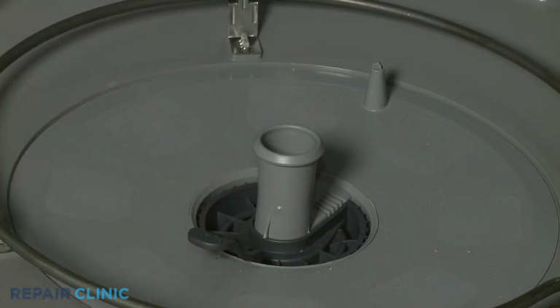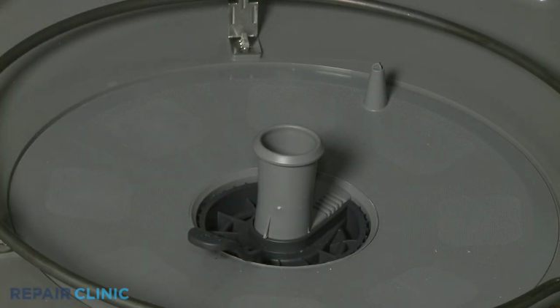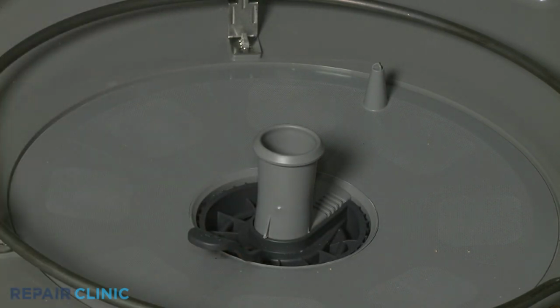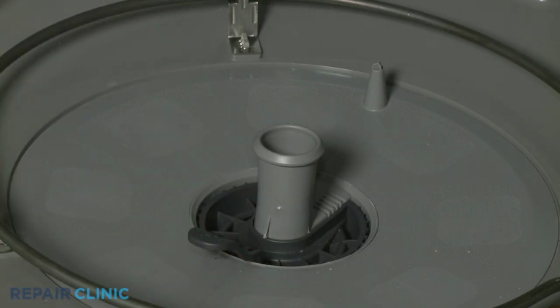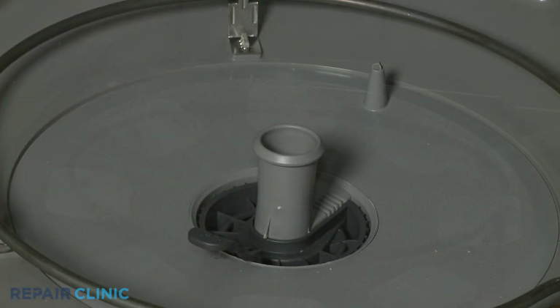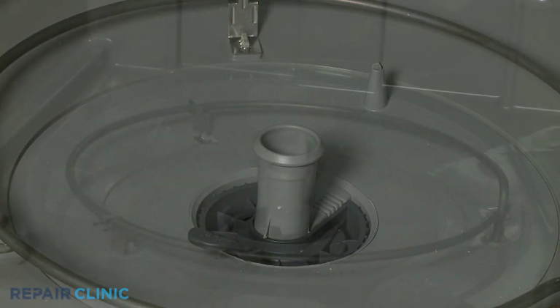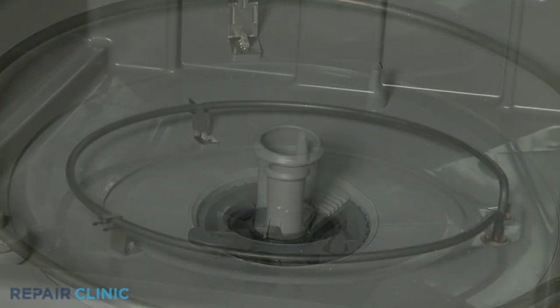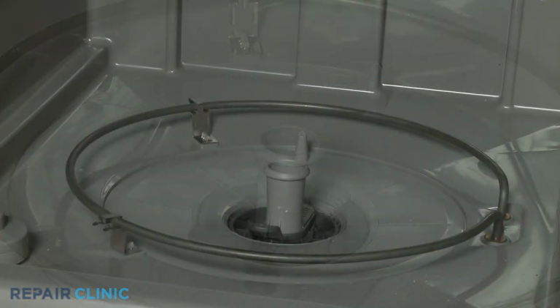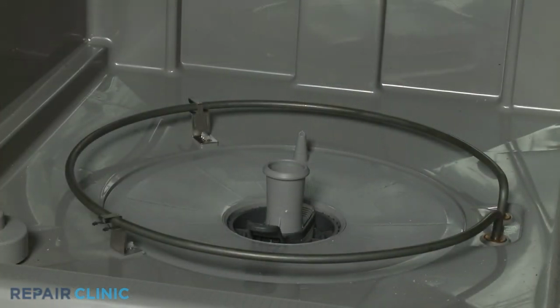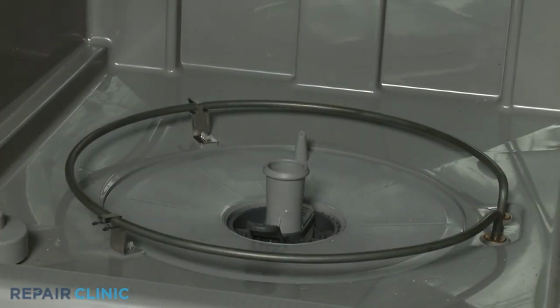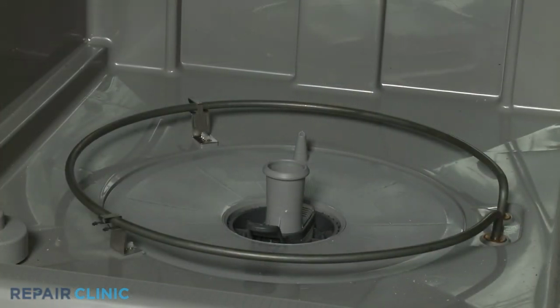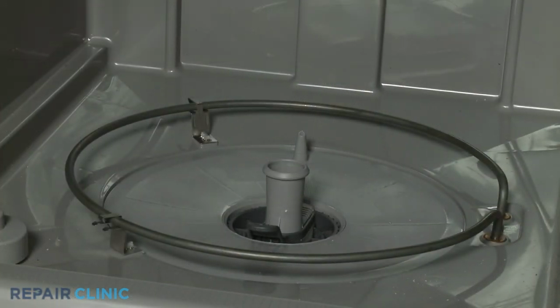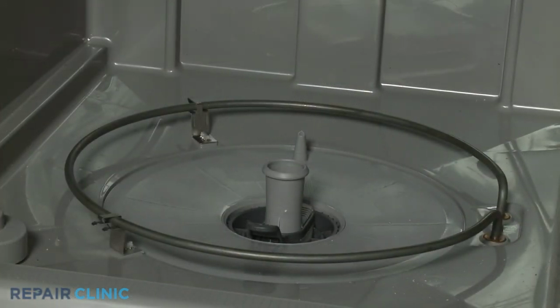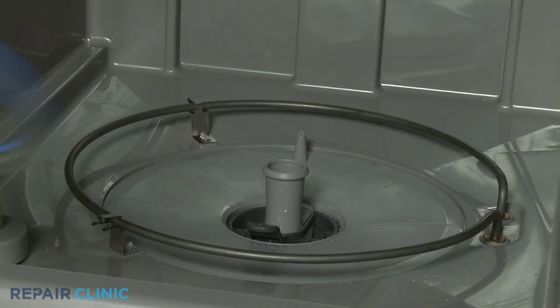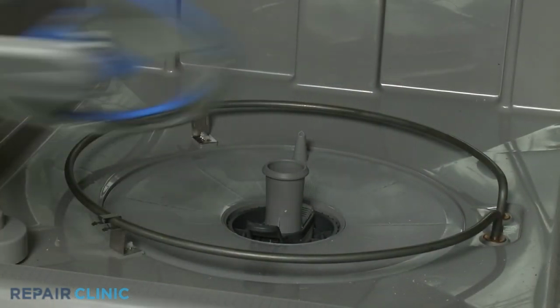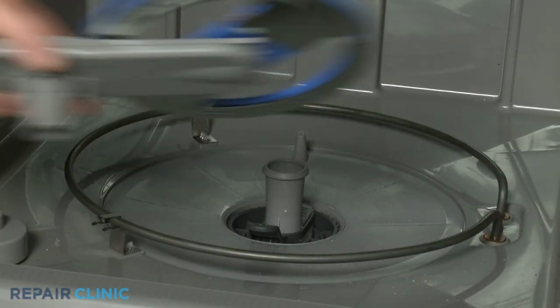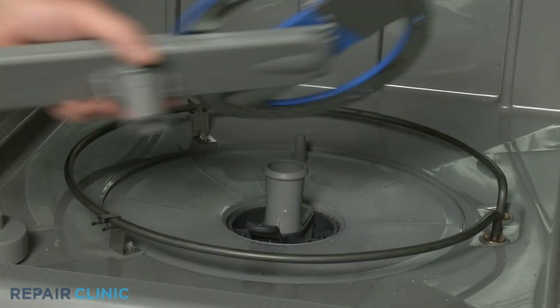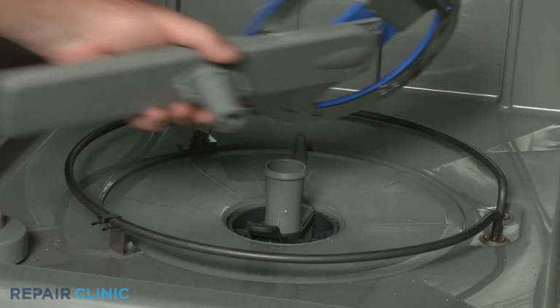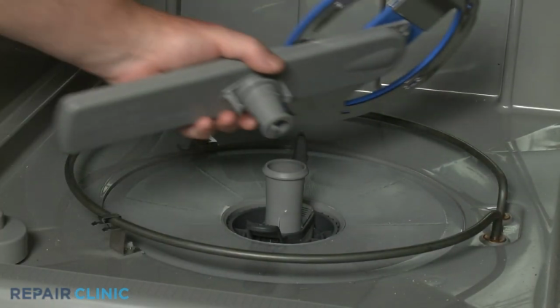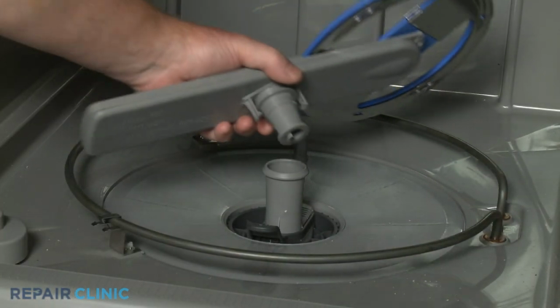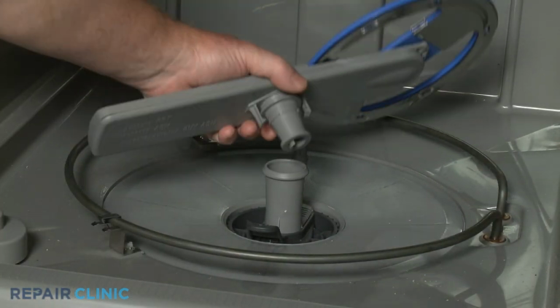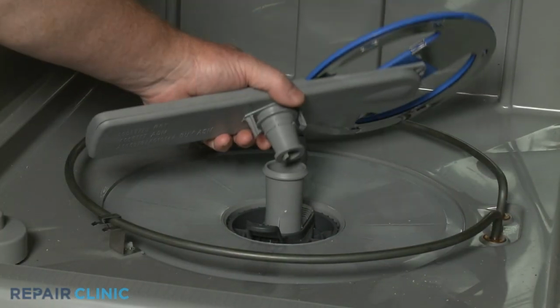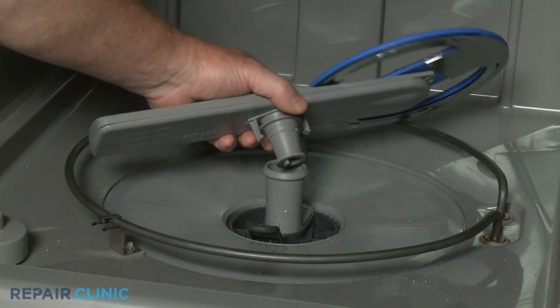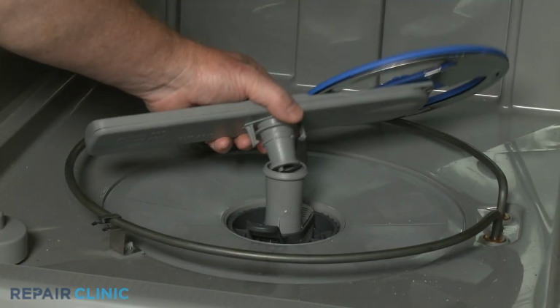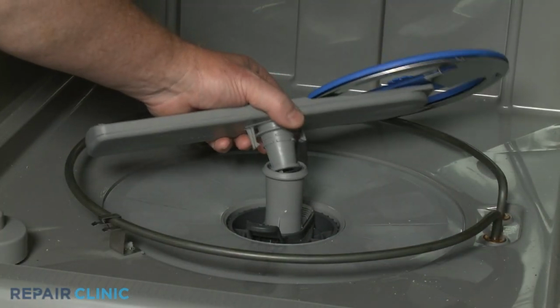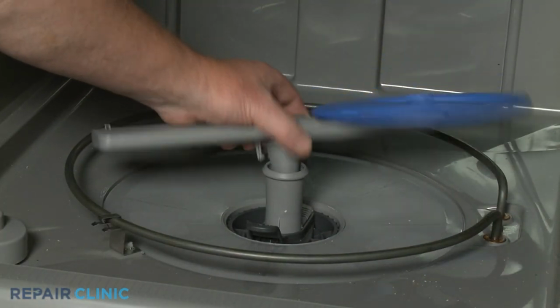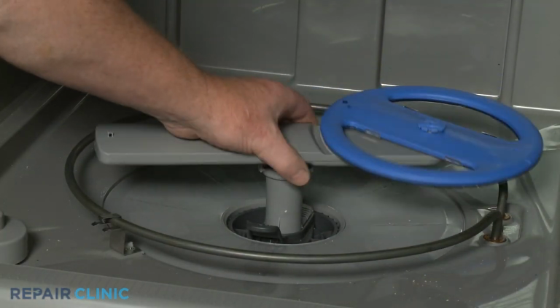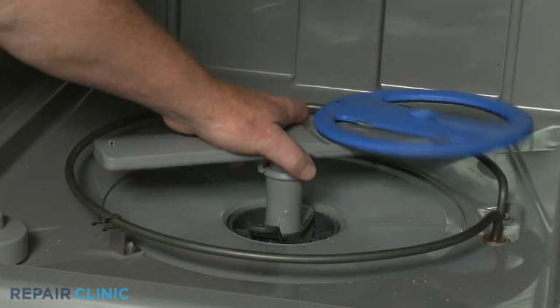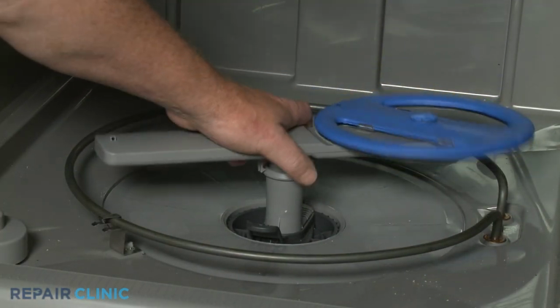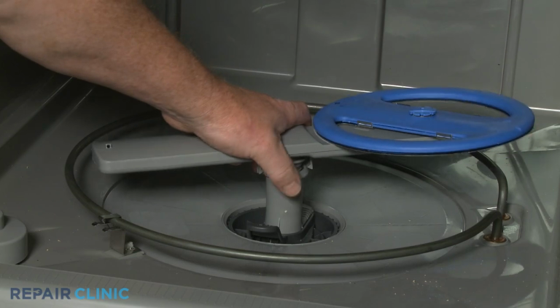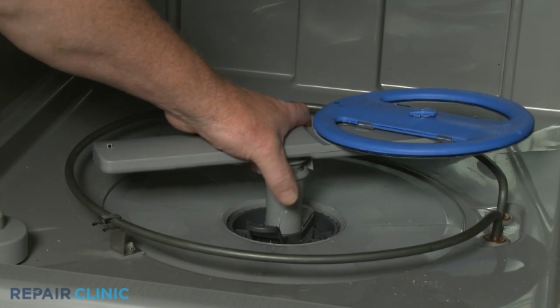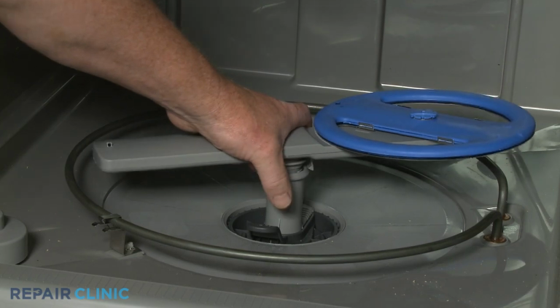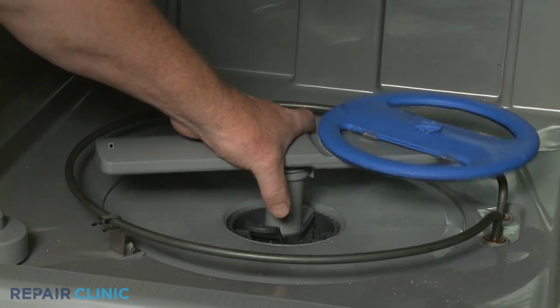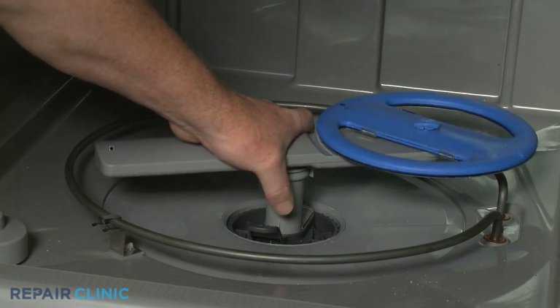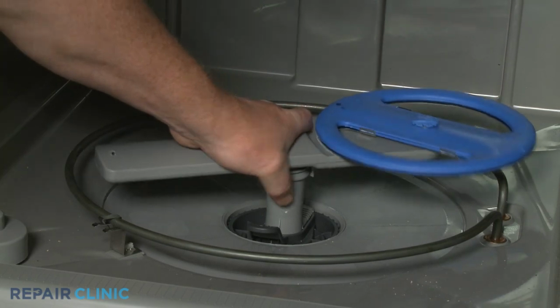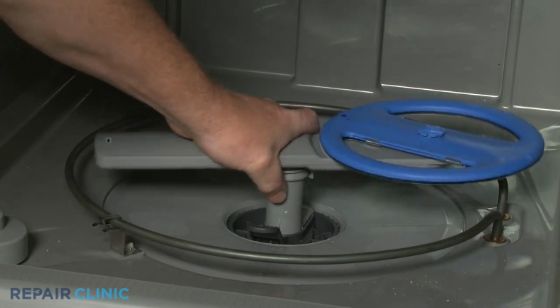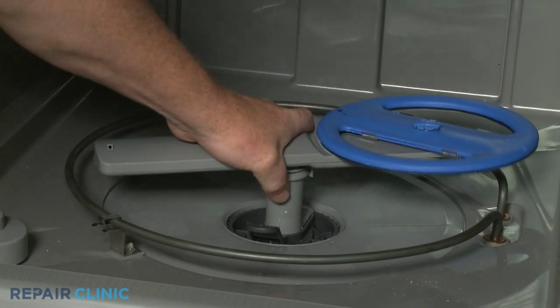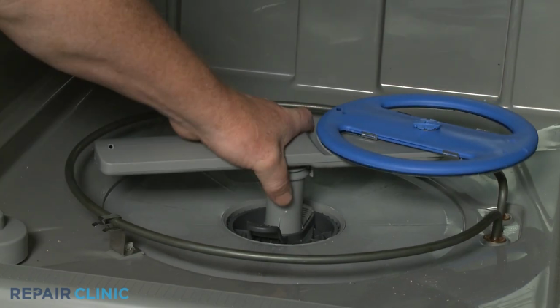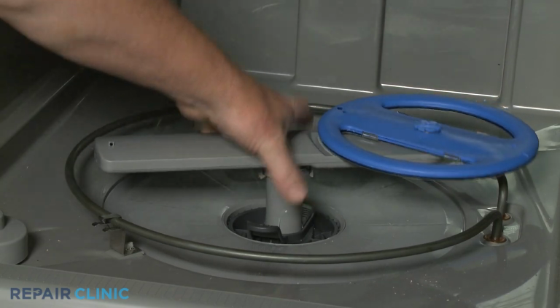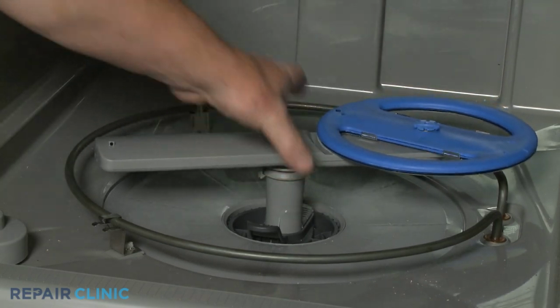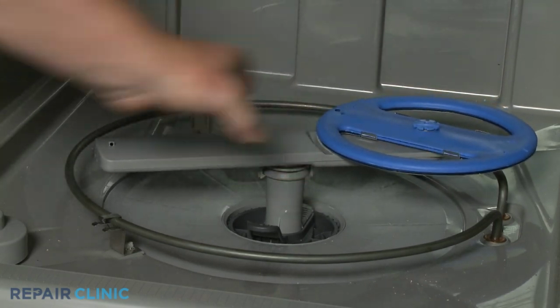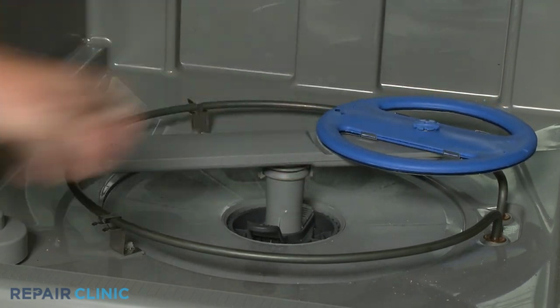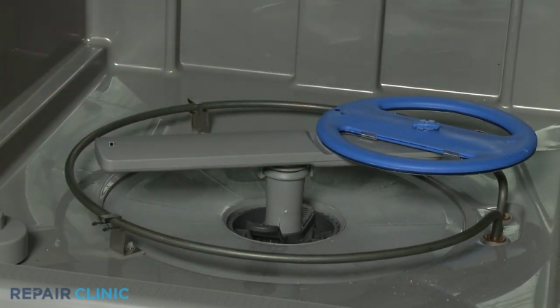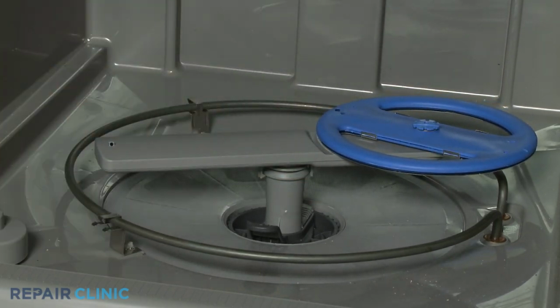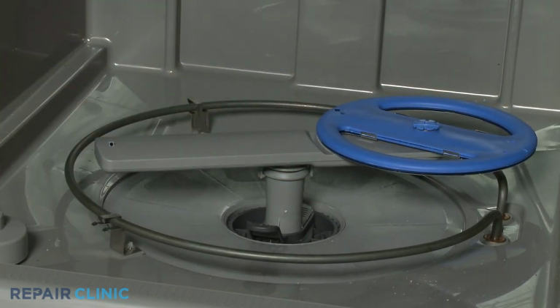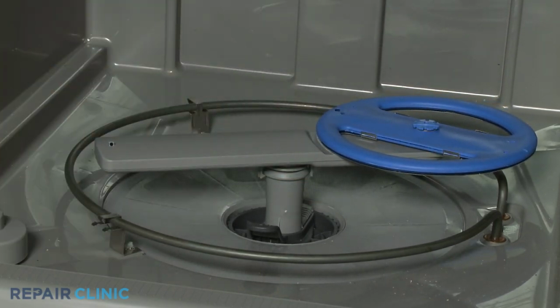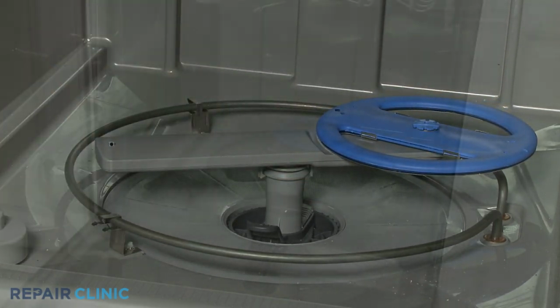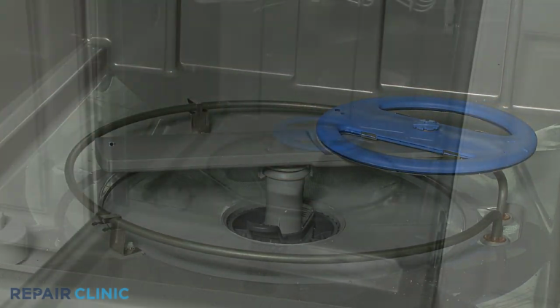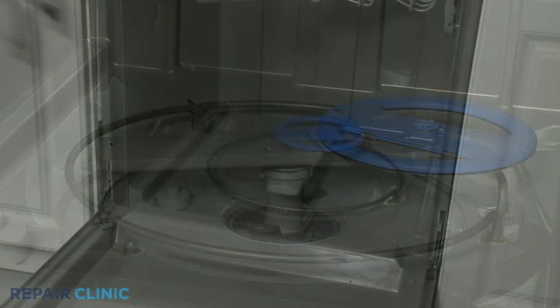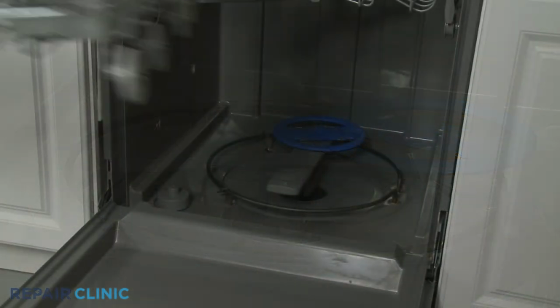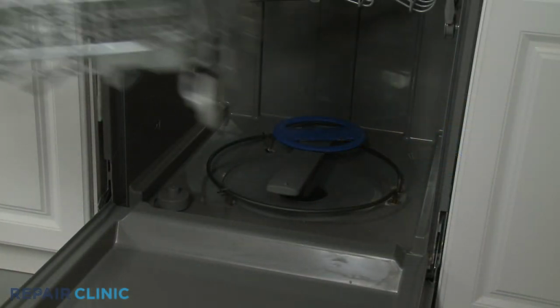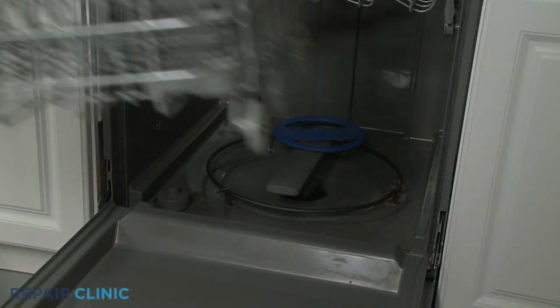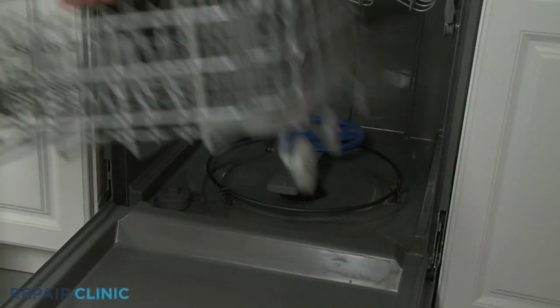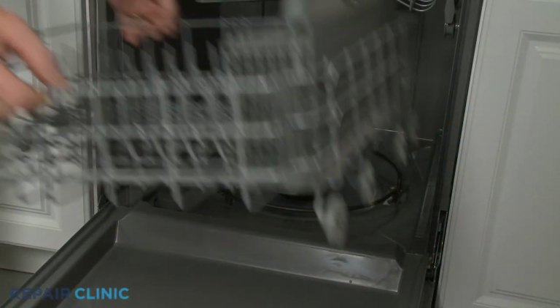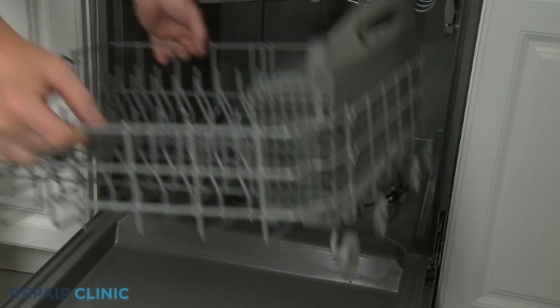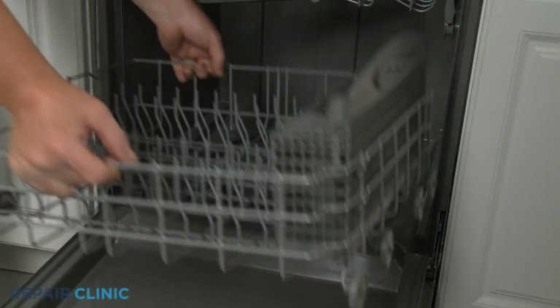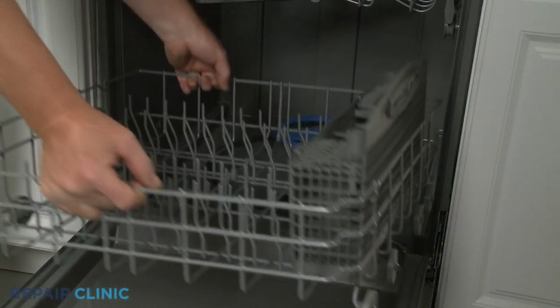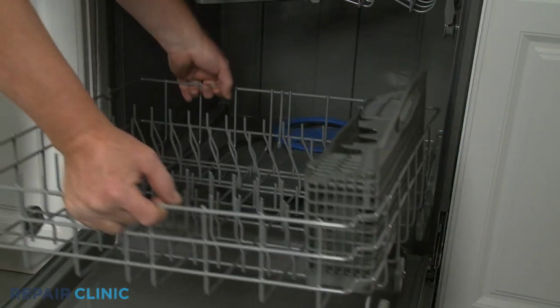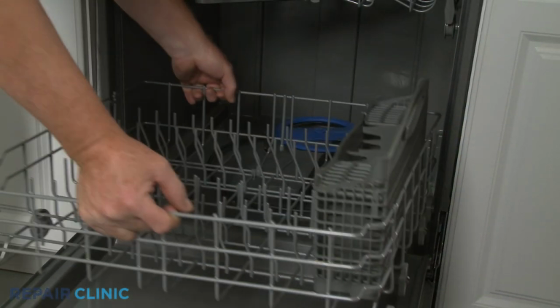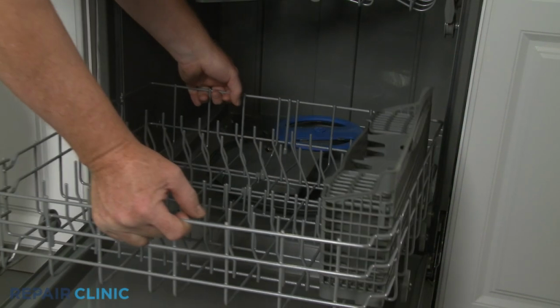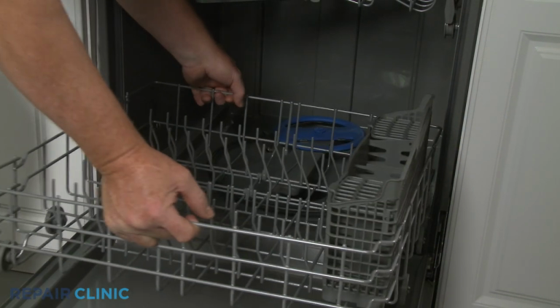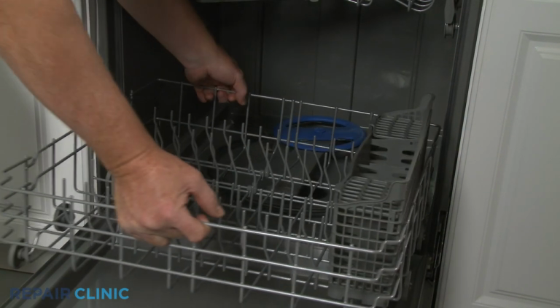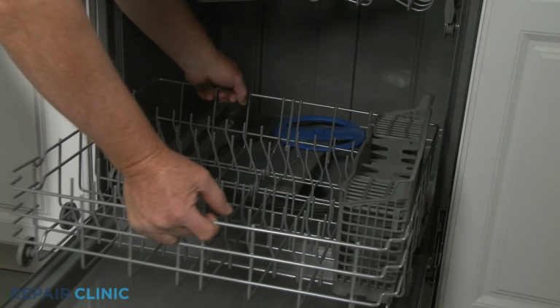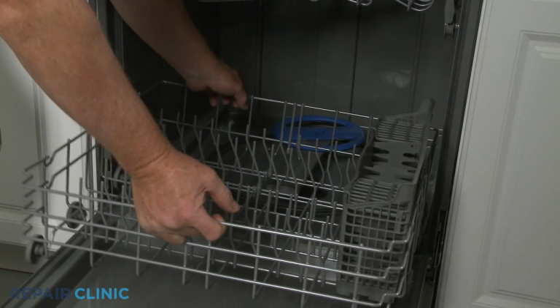Realign the washarm assembly on the support, then snap it into place. Reinstall the lower dish rack.